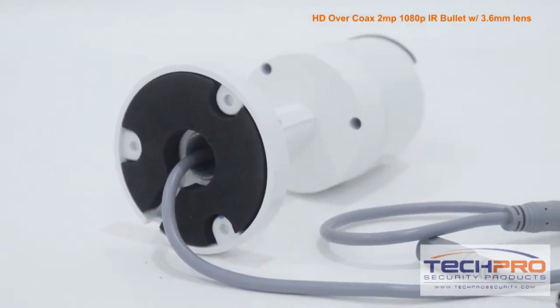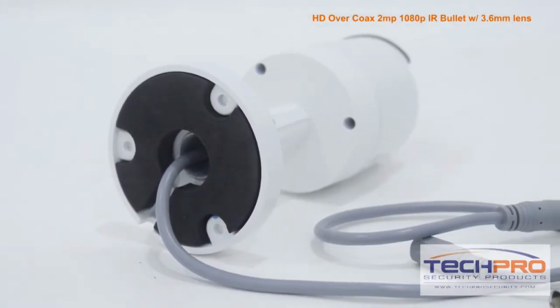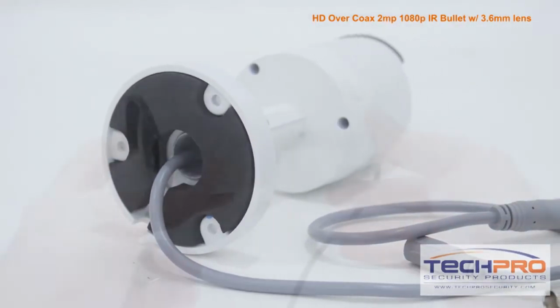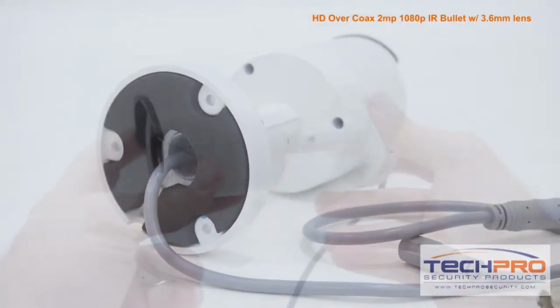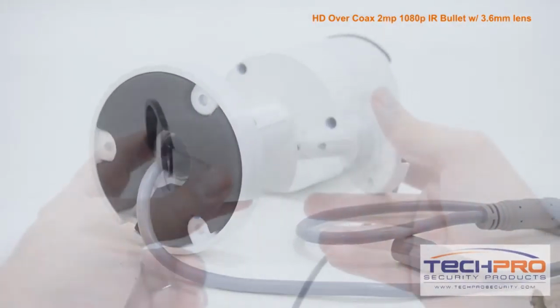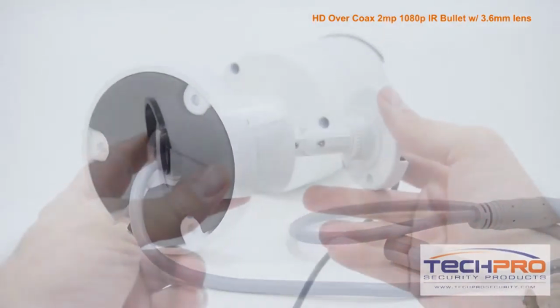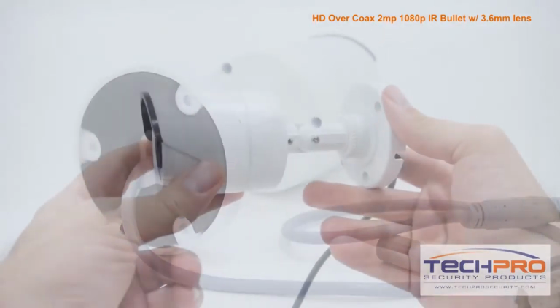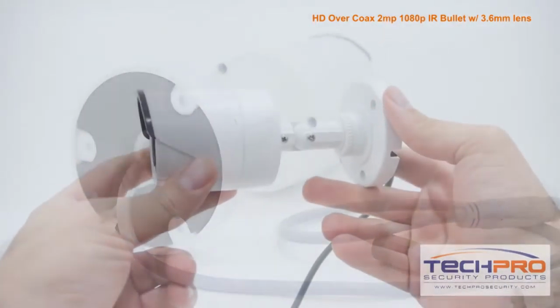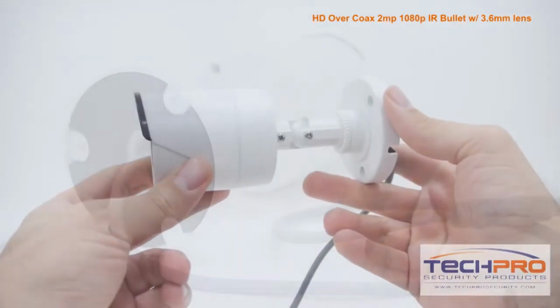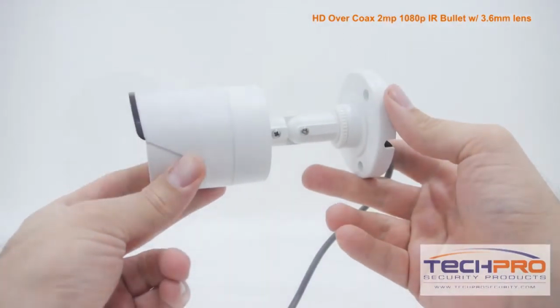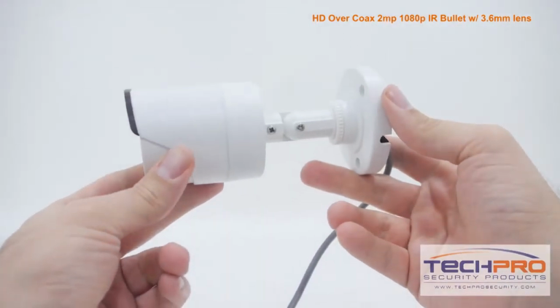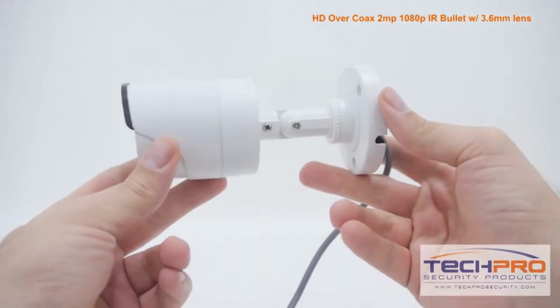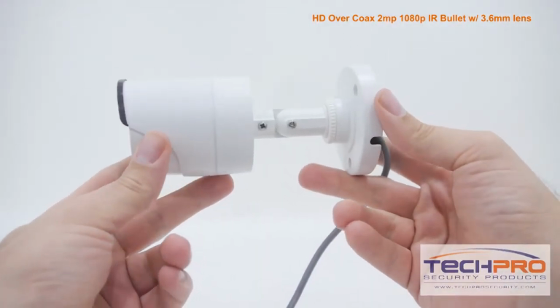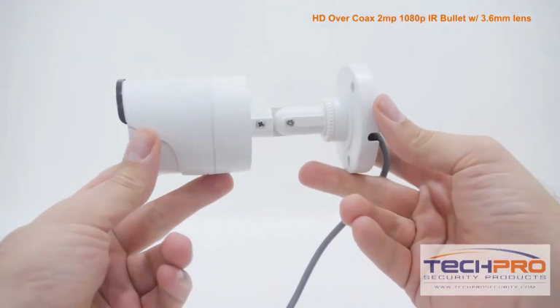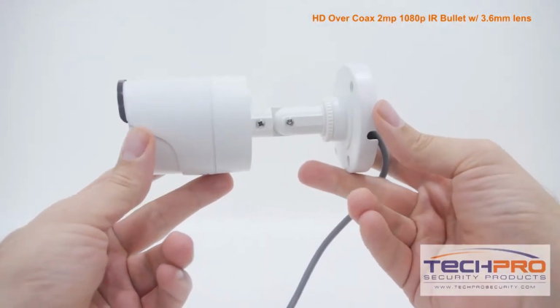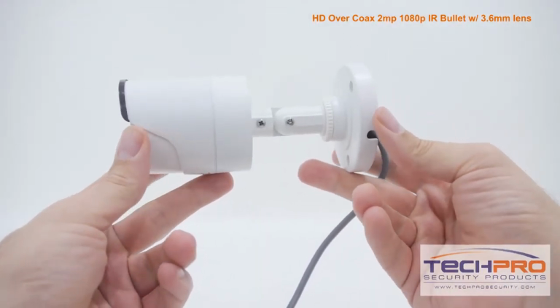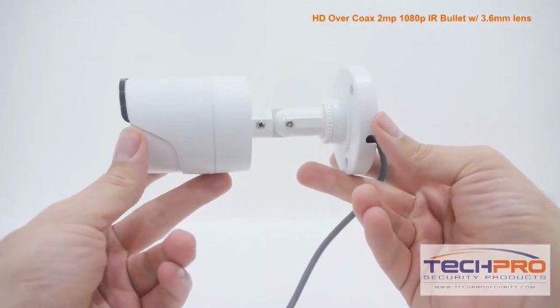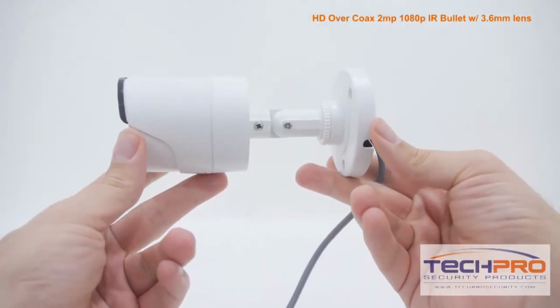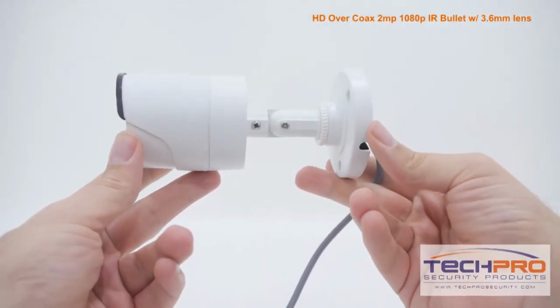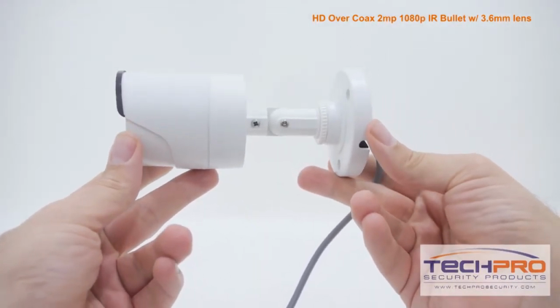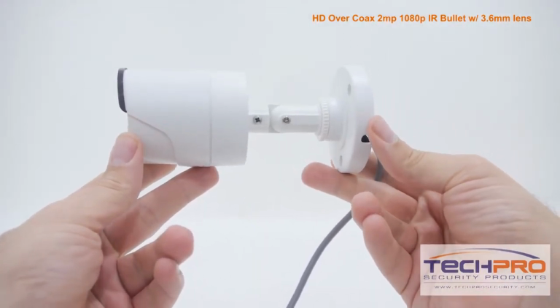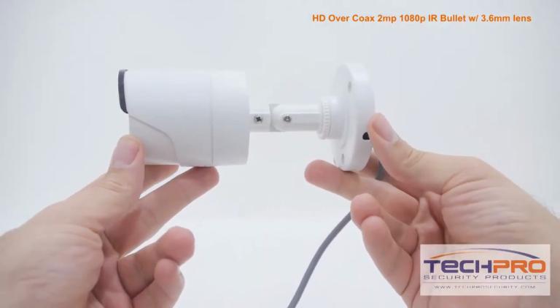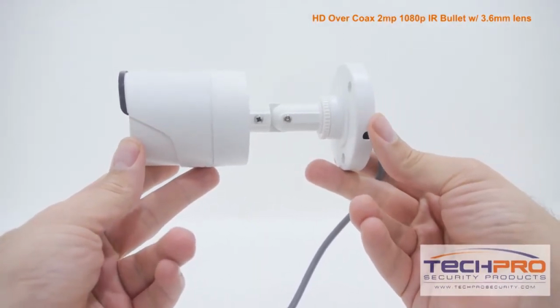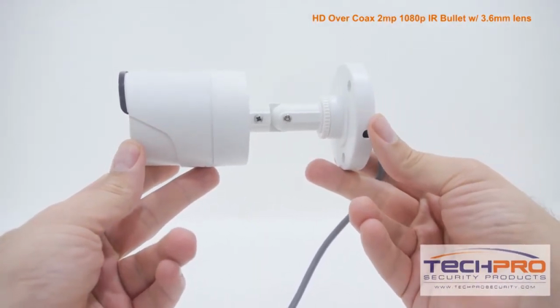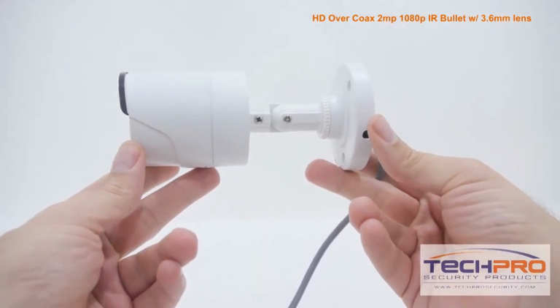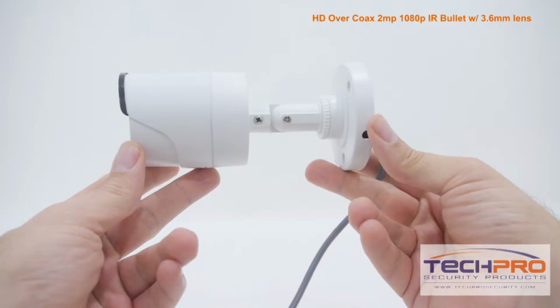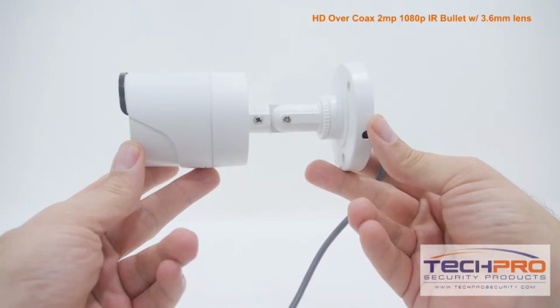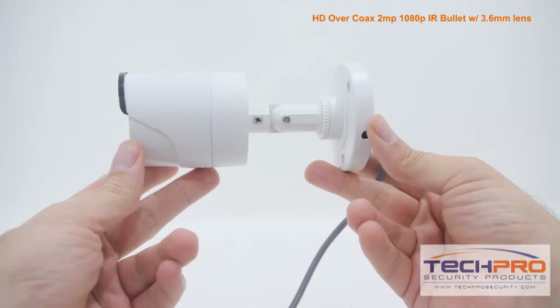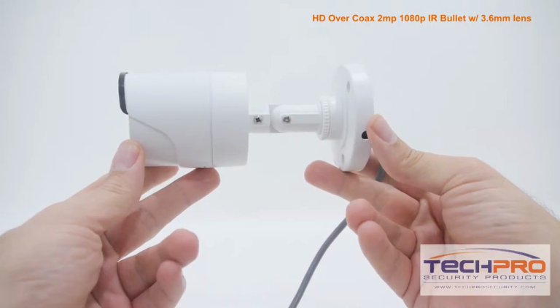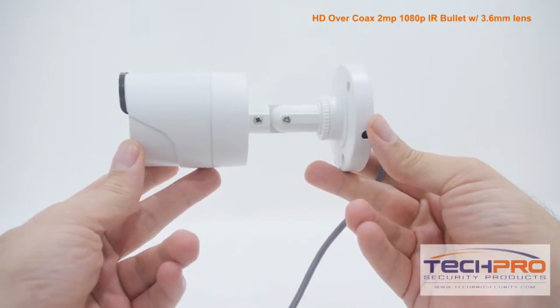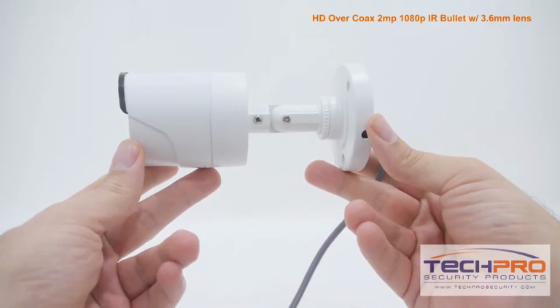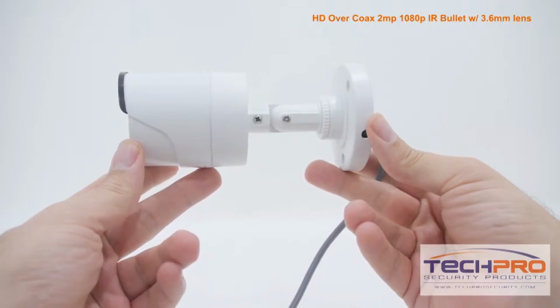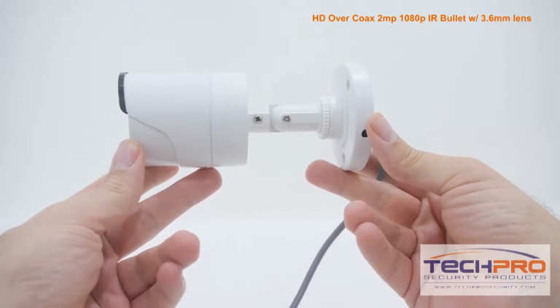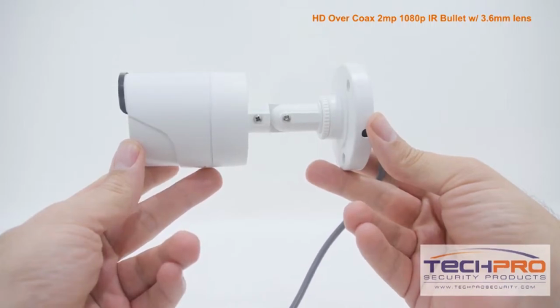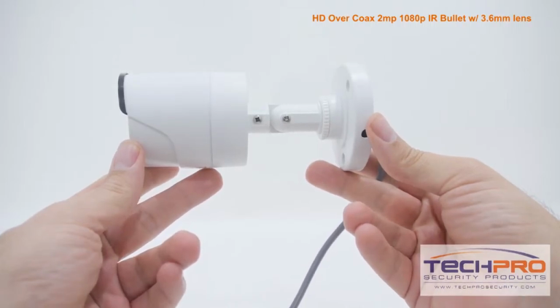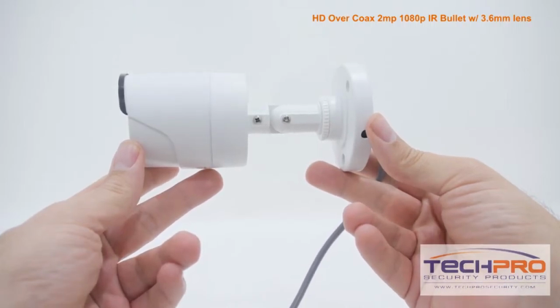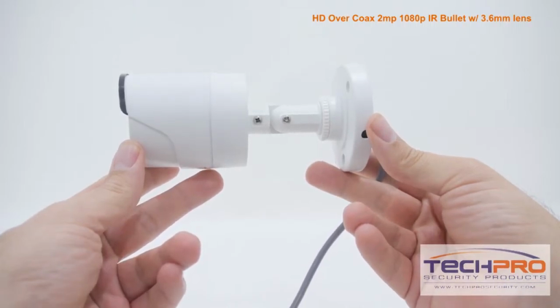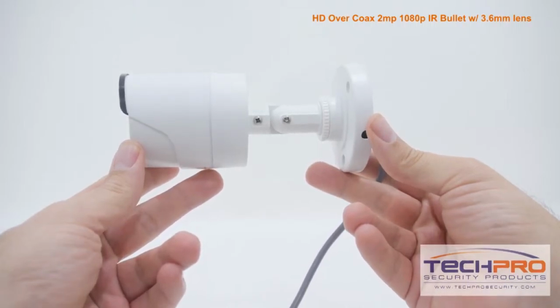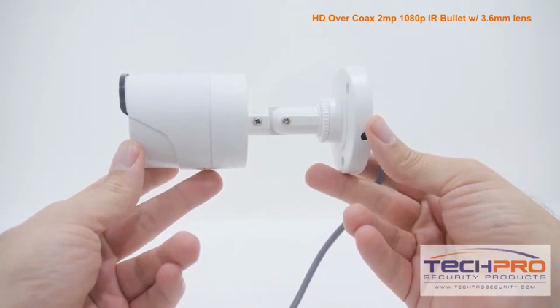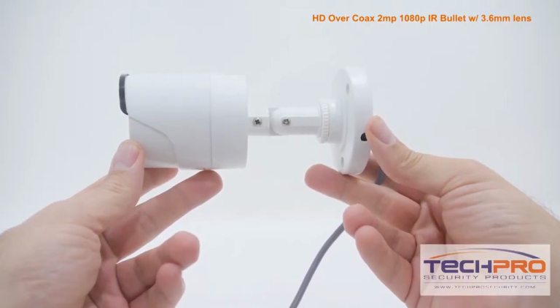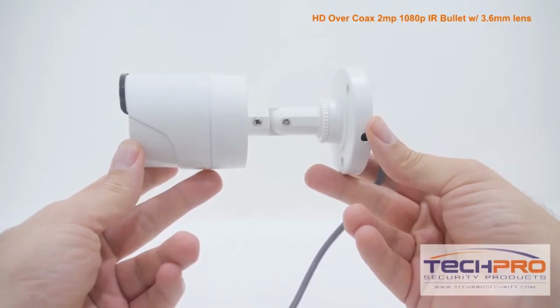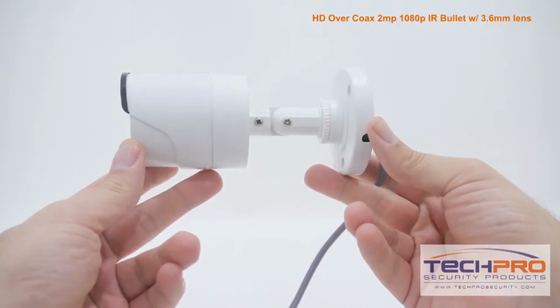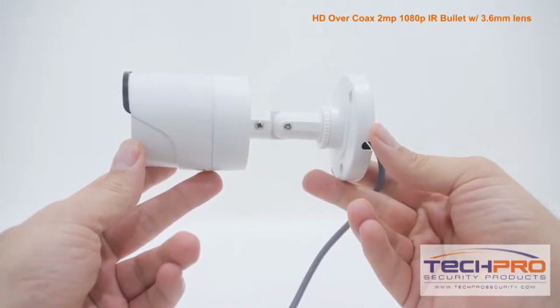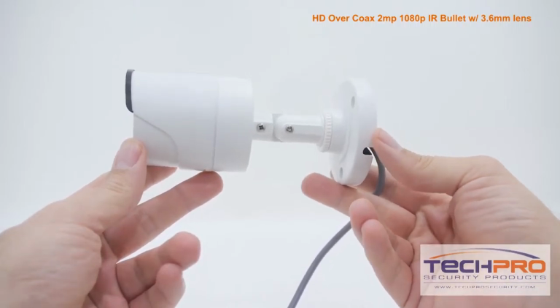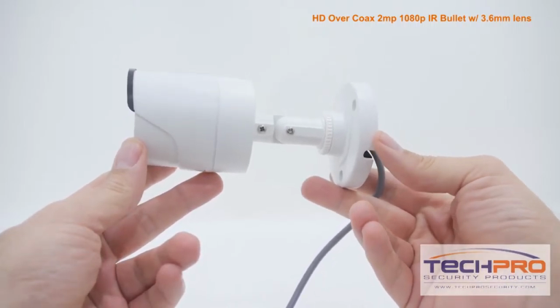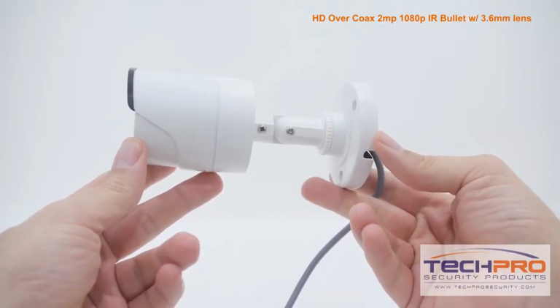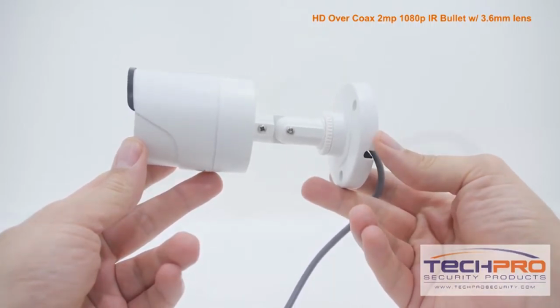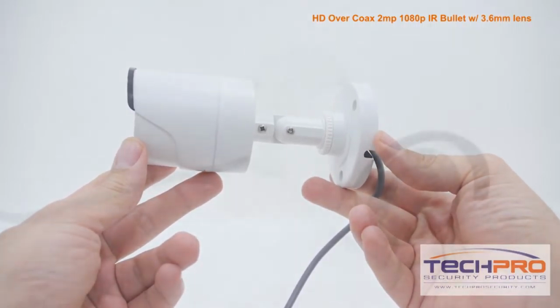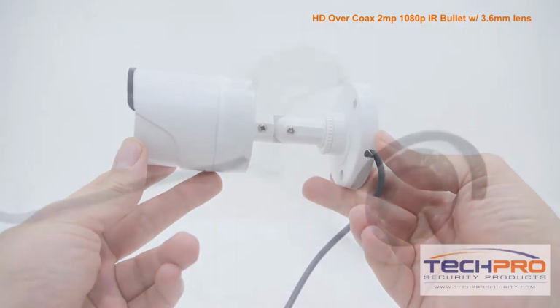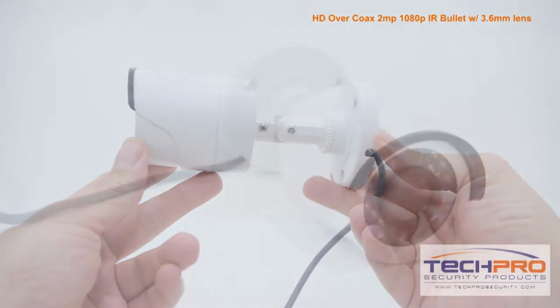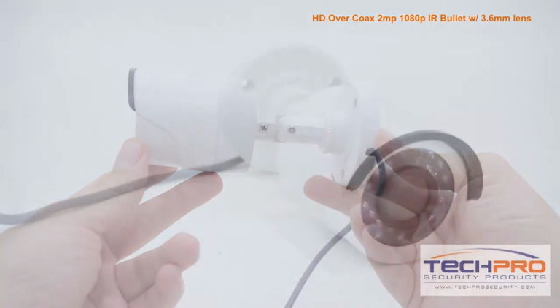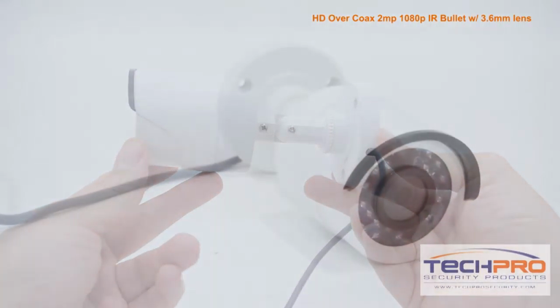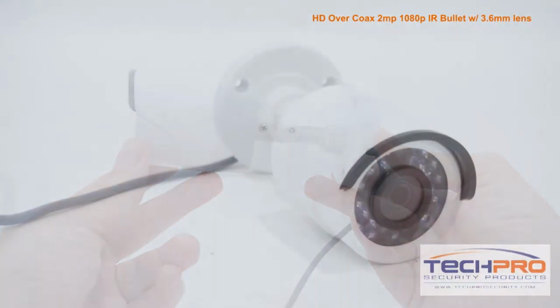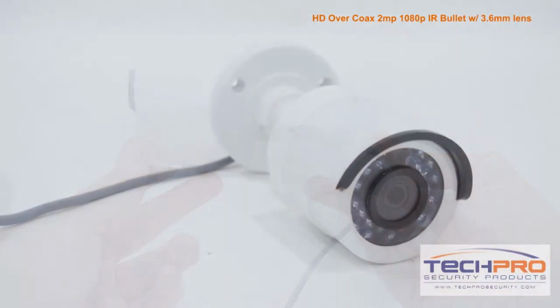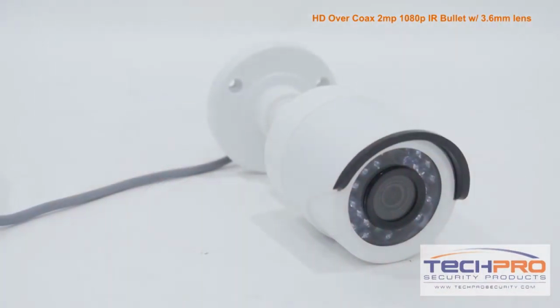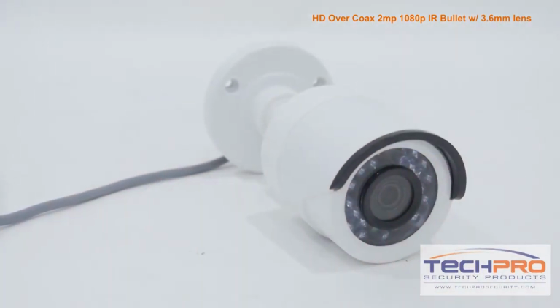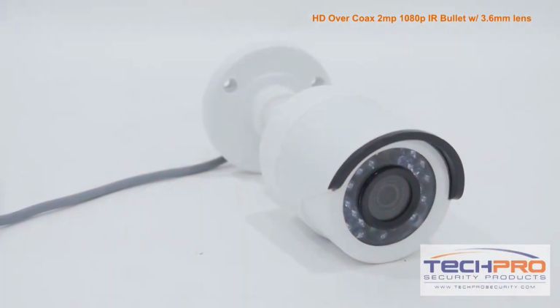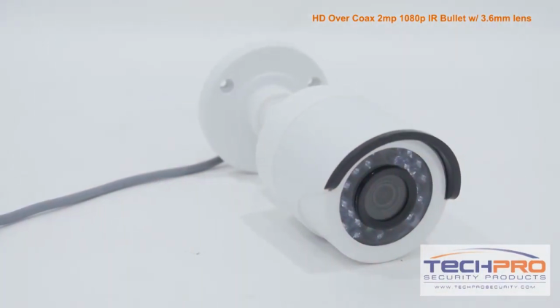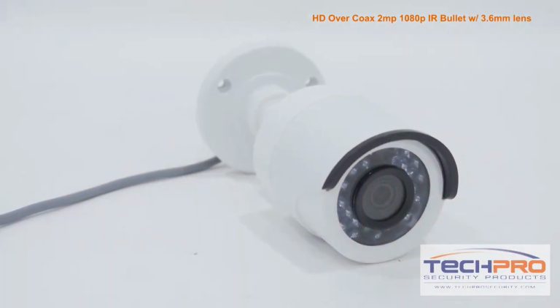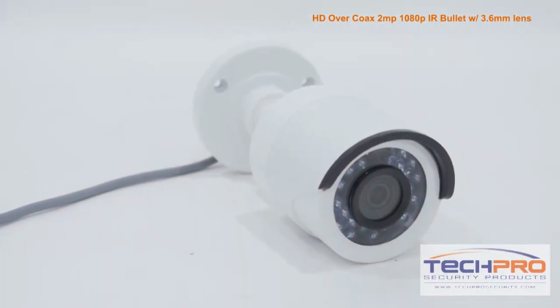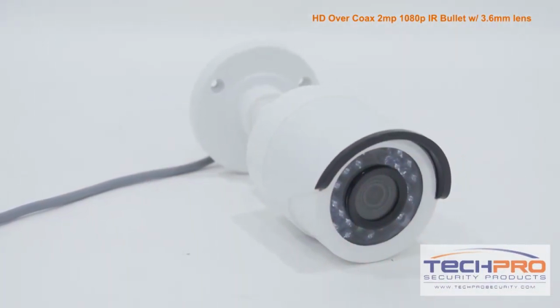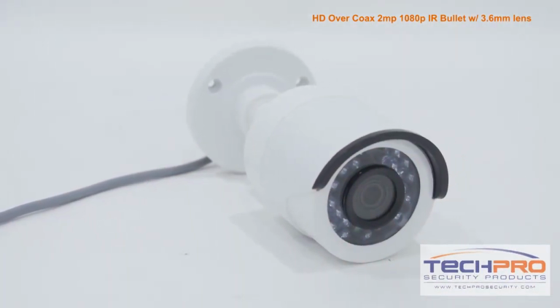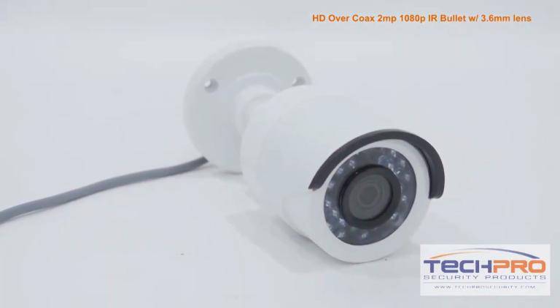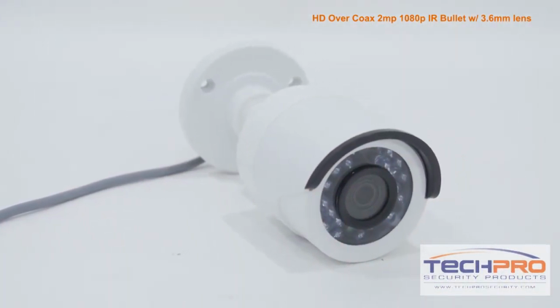It has a 3.6 millimeter fixed lens, a one-third inch CMOS image sensor, and an infrared viewing distance of 60 feet in total darkness.